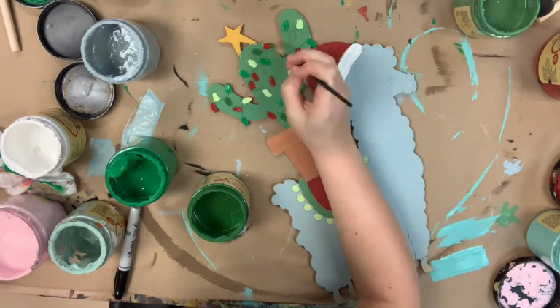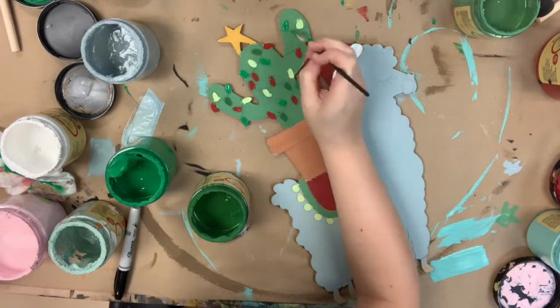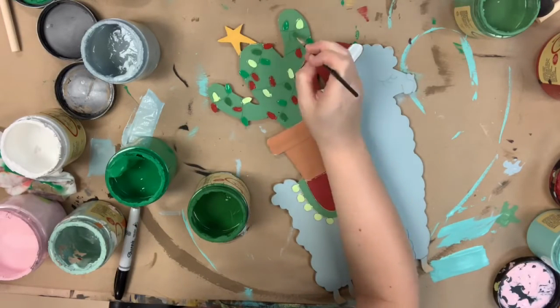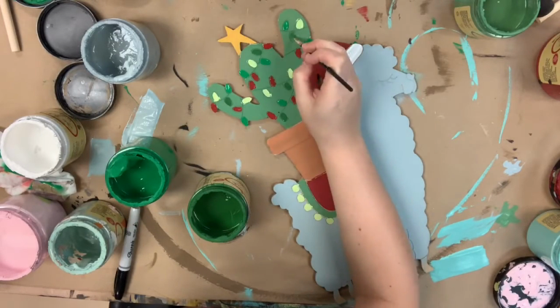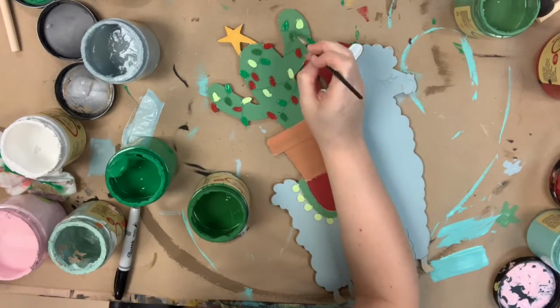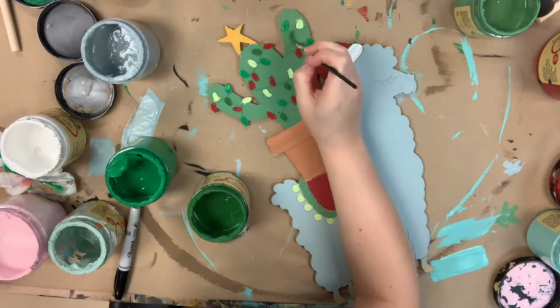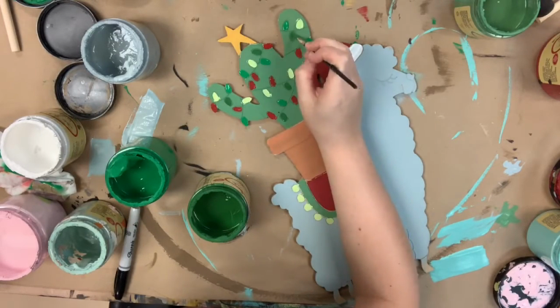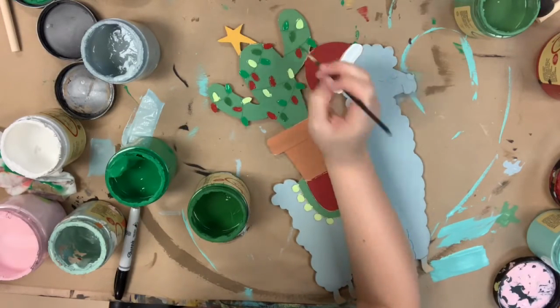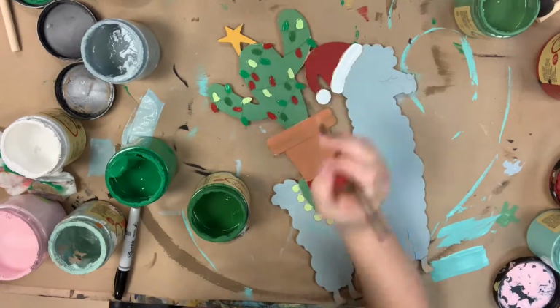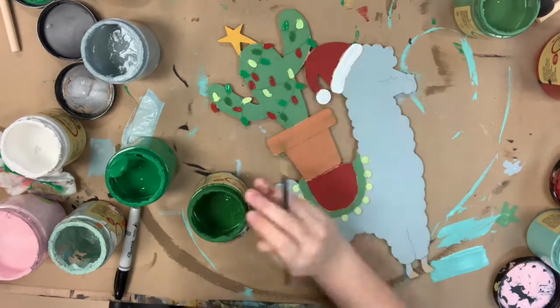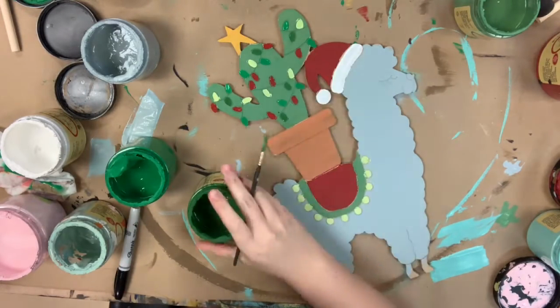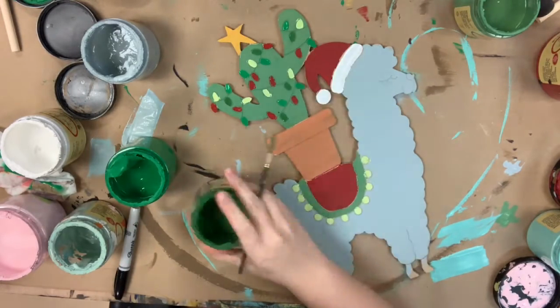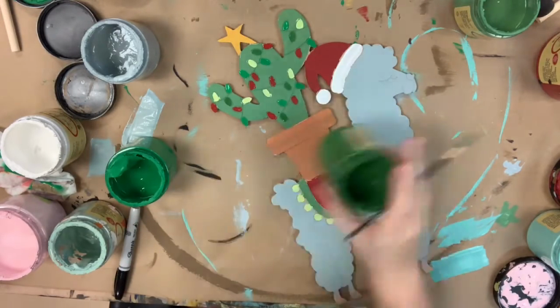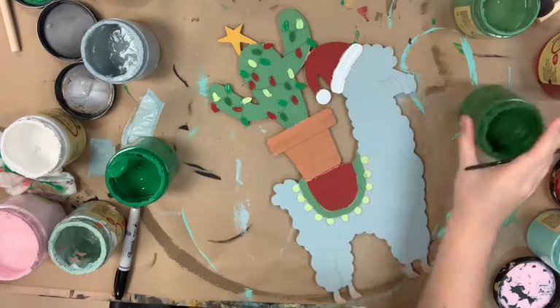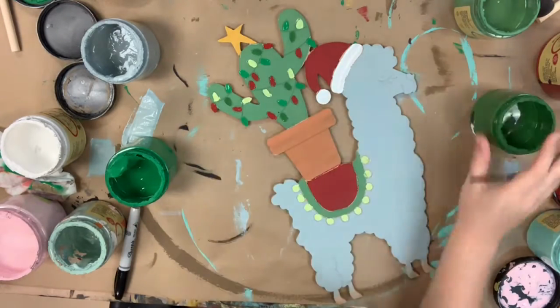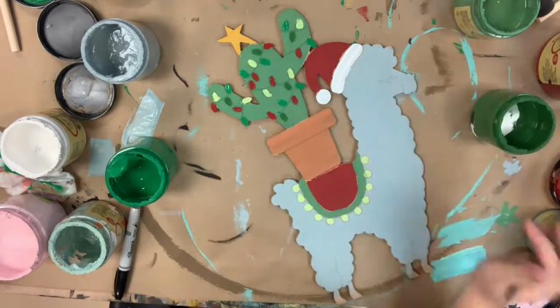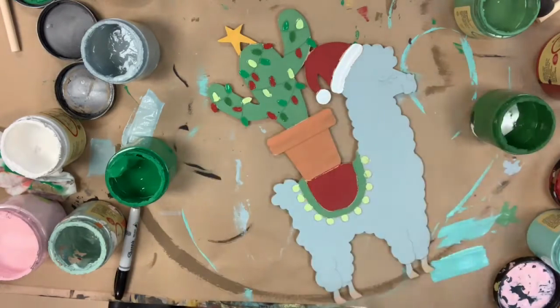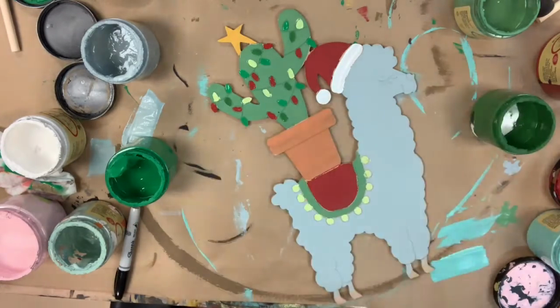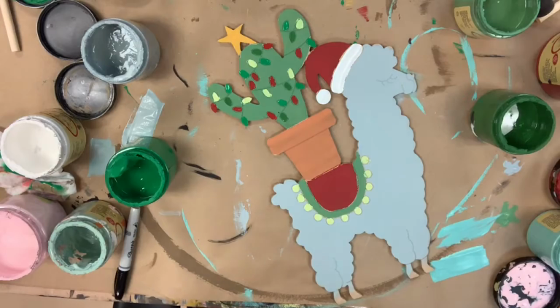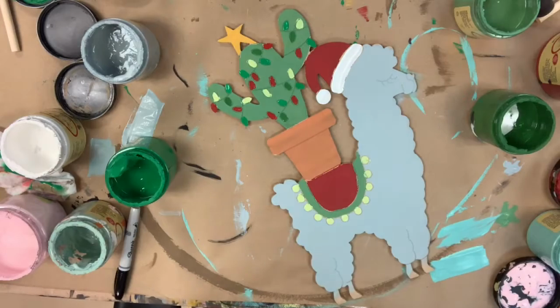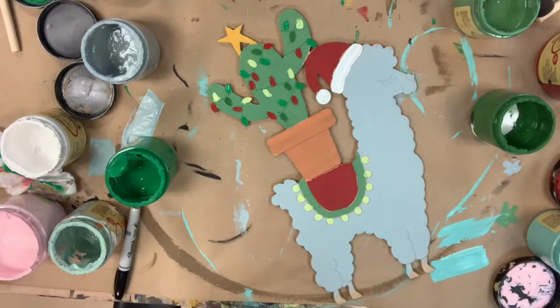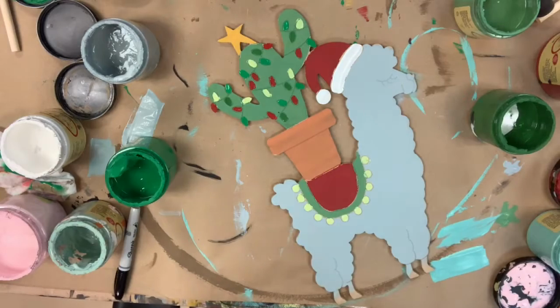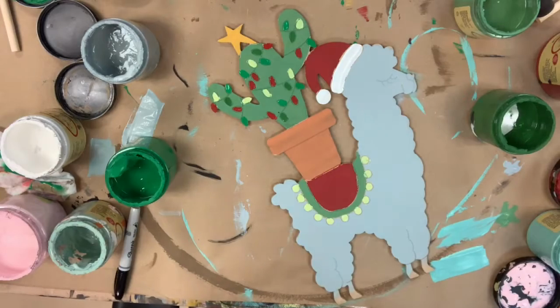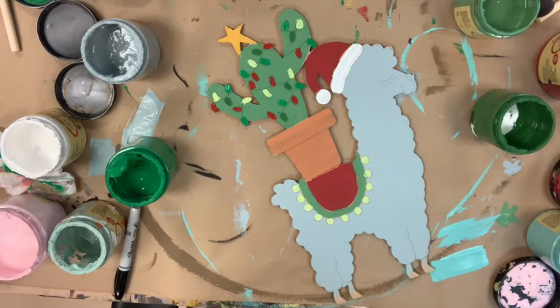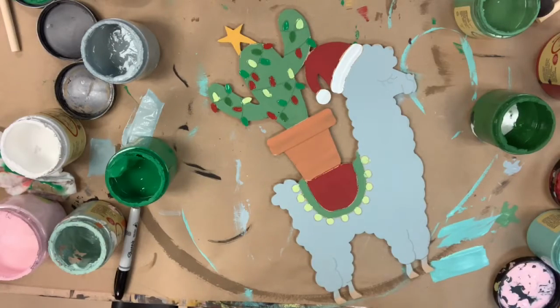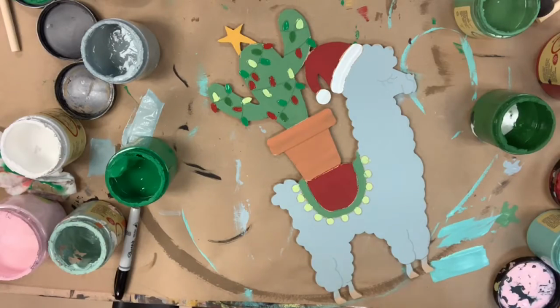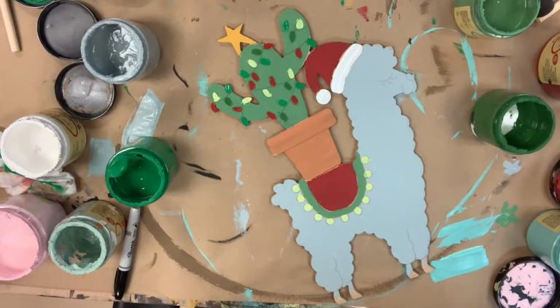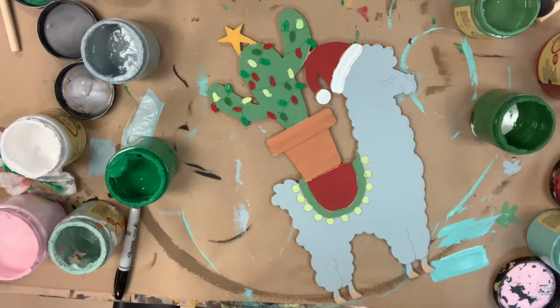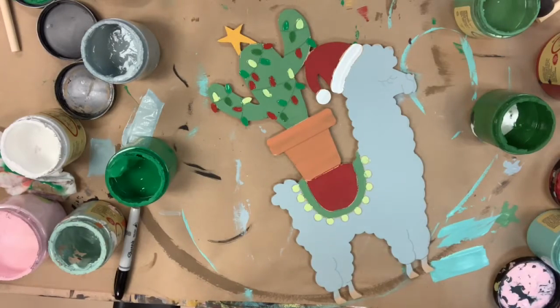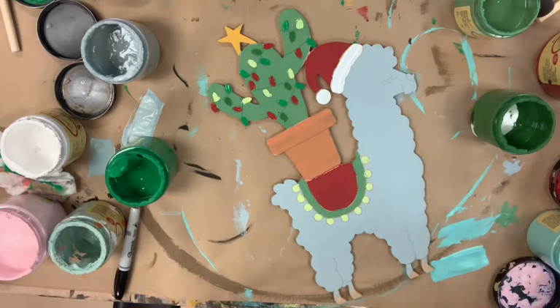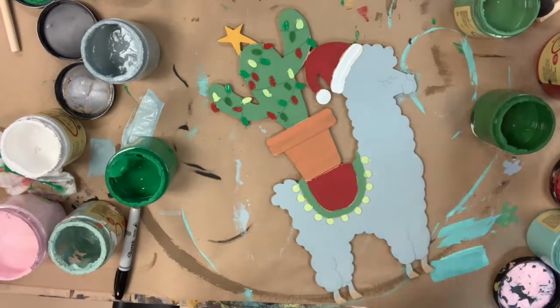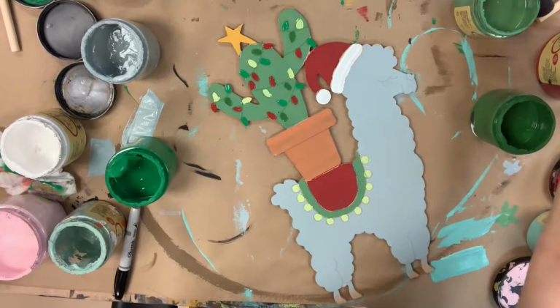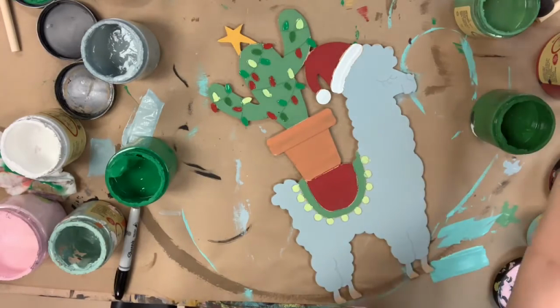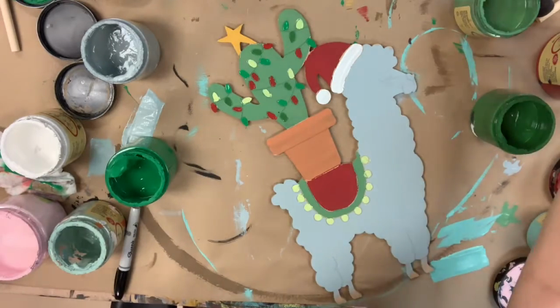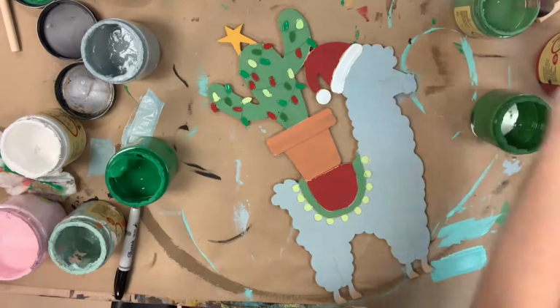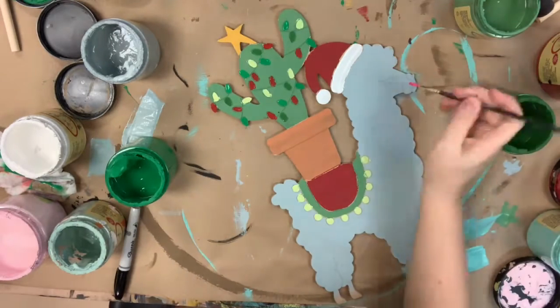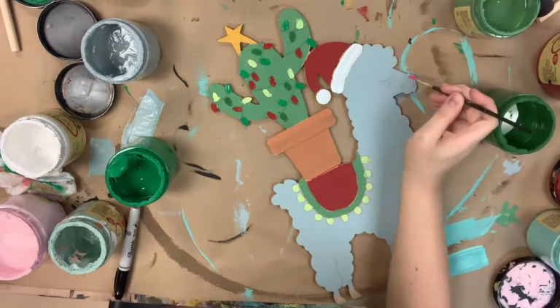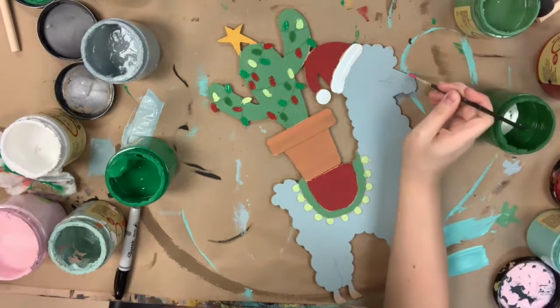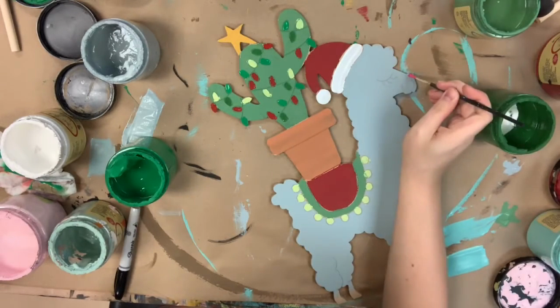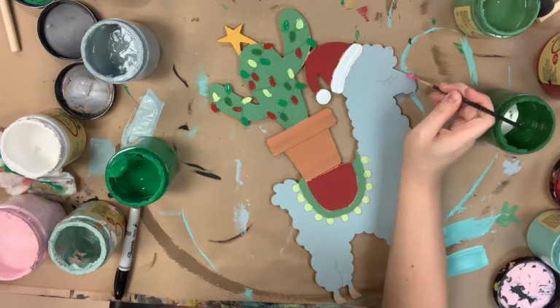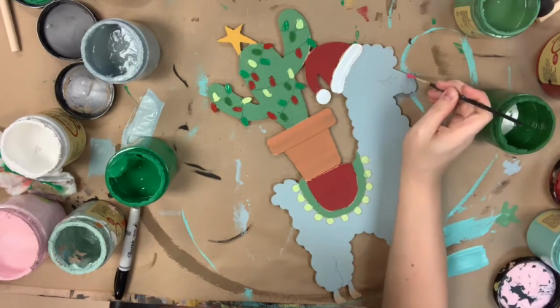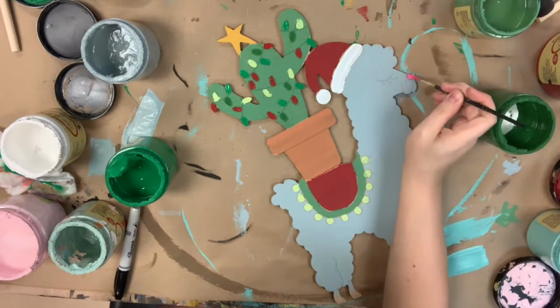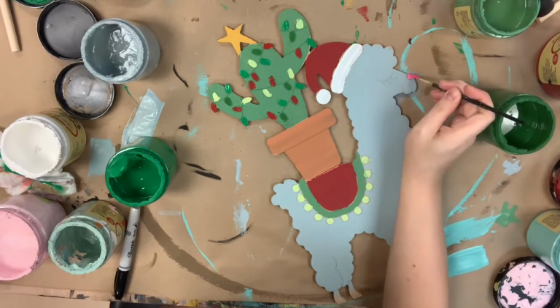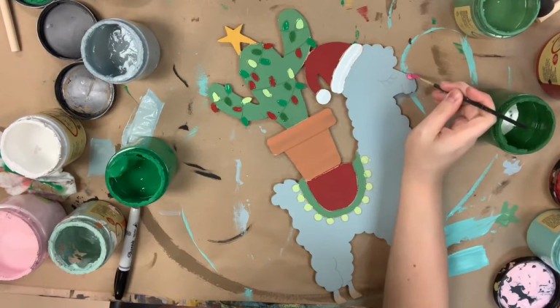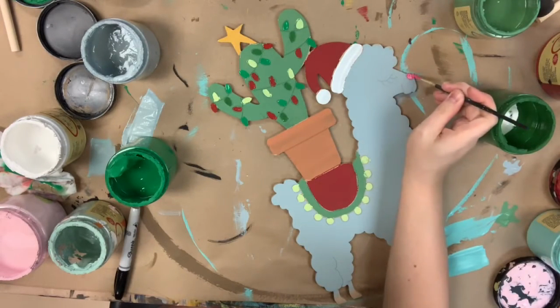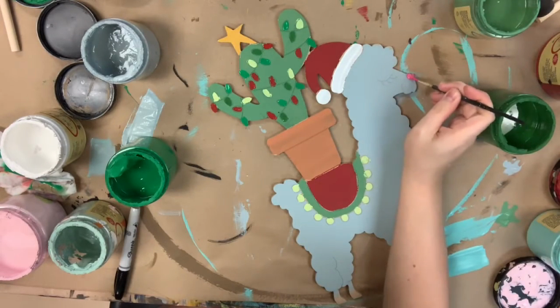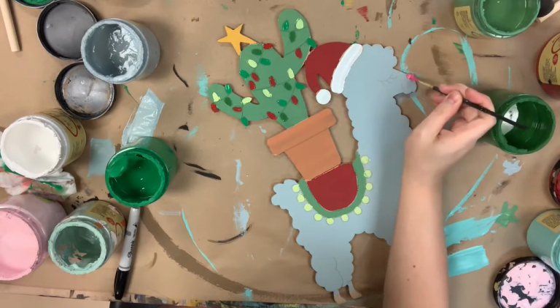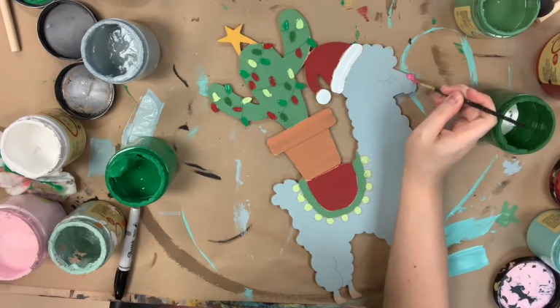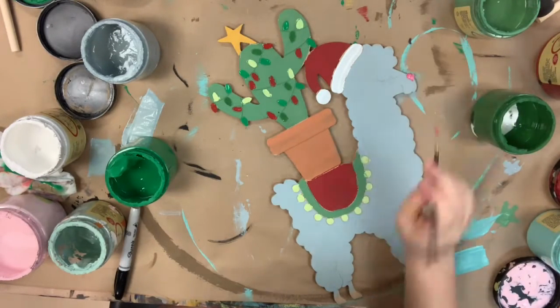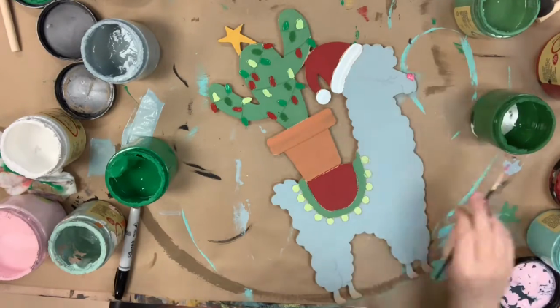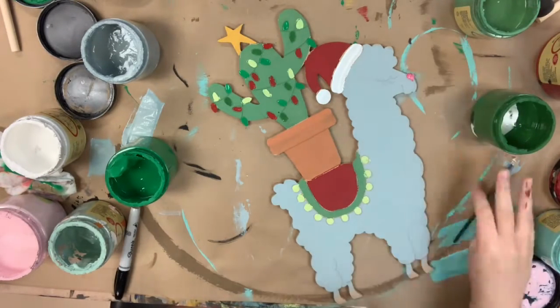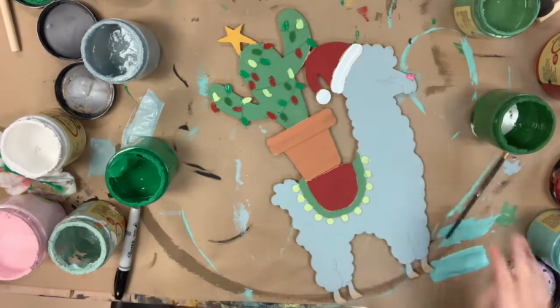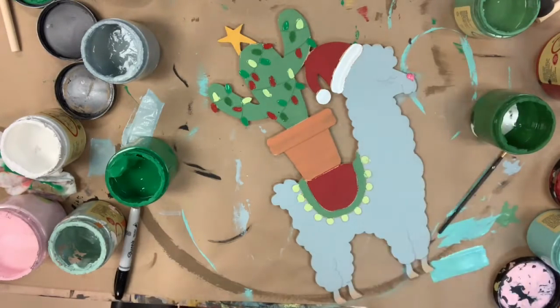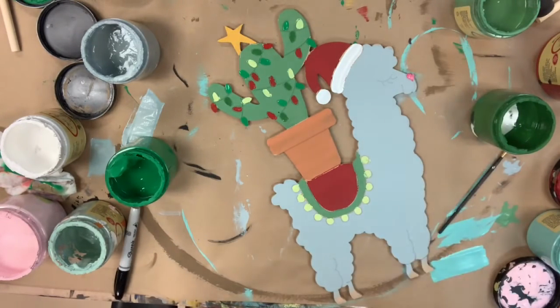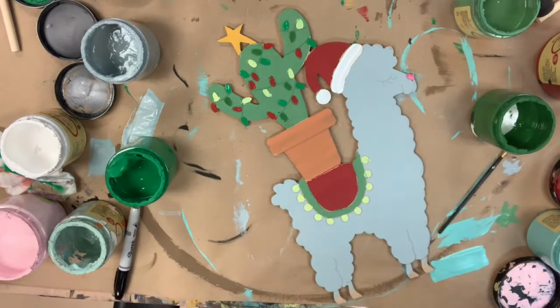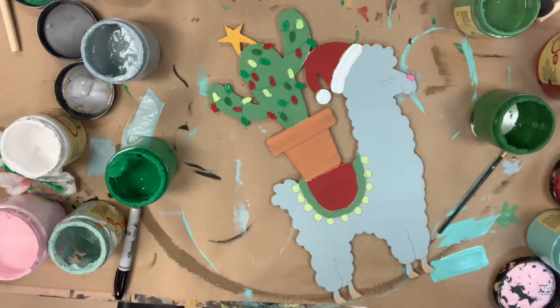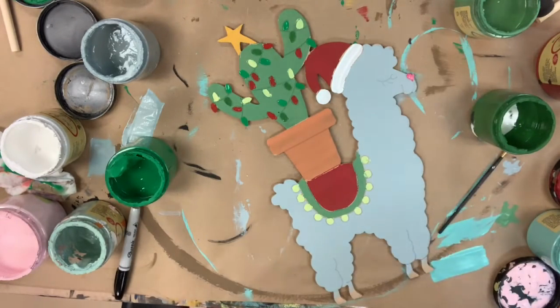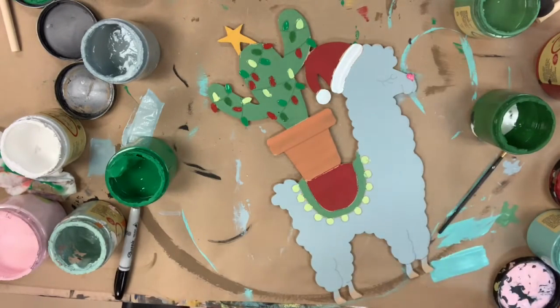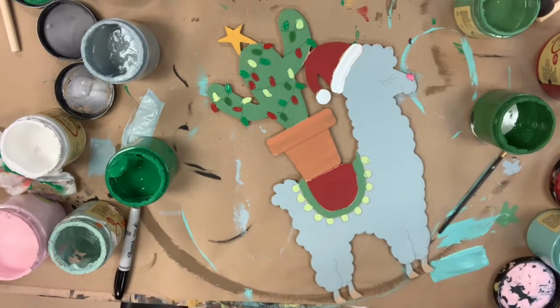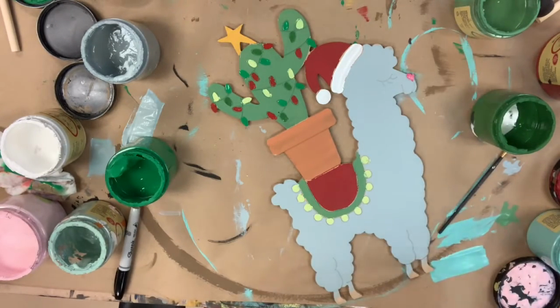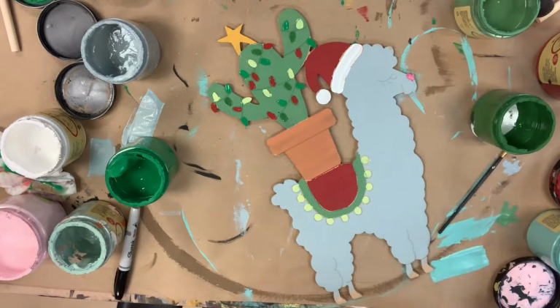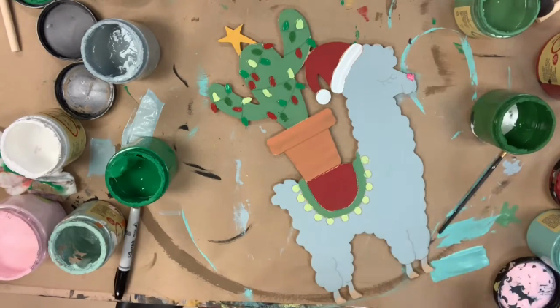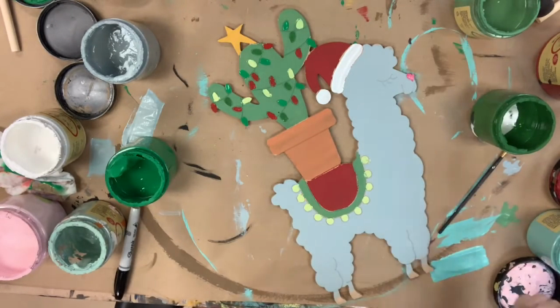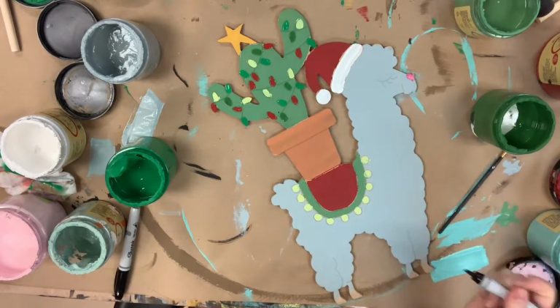Then I'm going to allow everything to dry completely before going in with my Sharpie brush stroke marker and outlining everything.